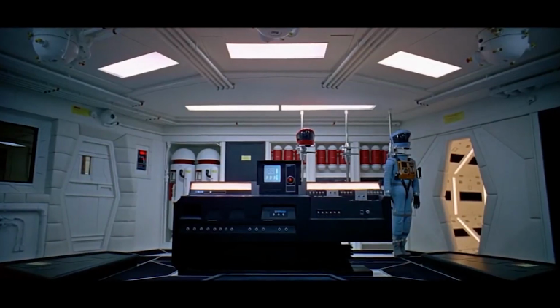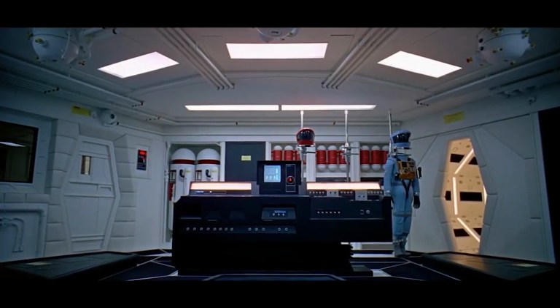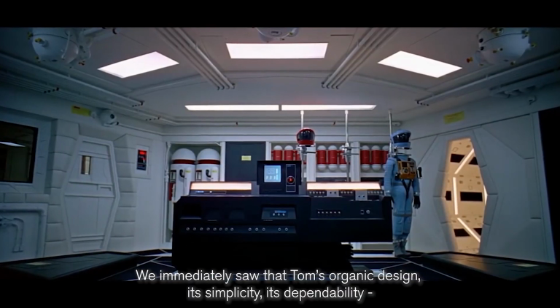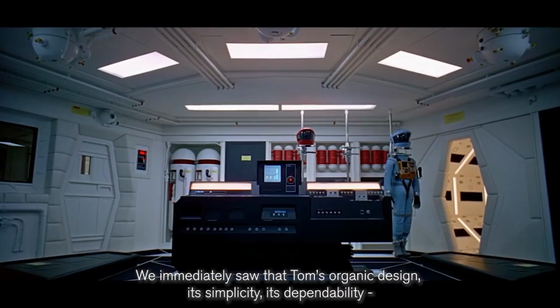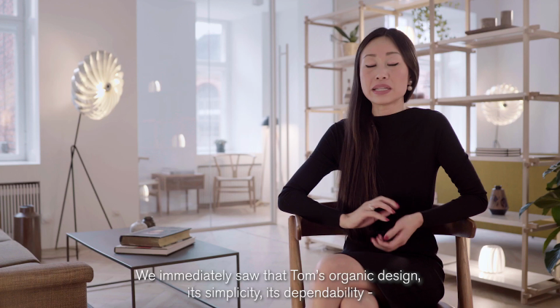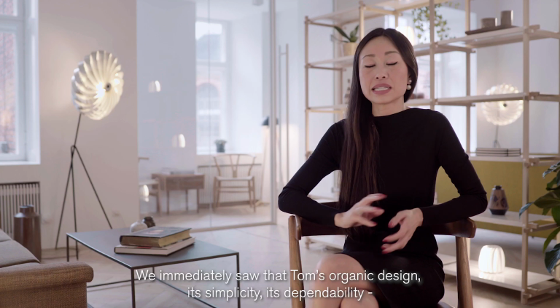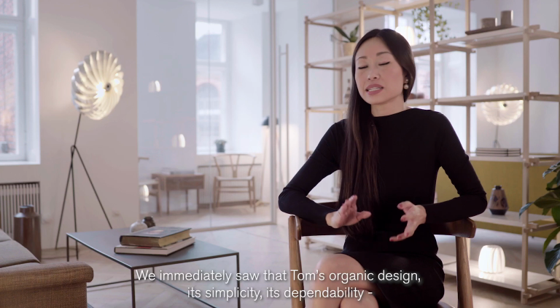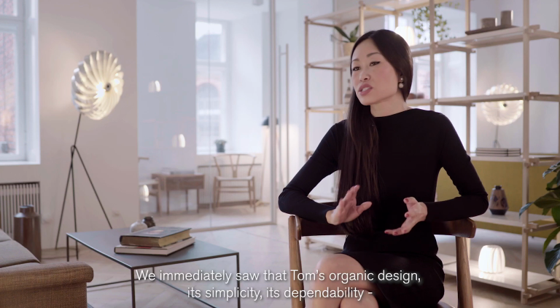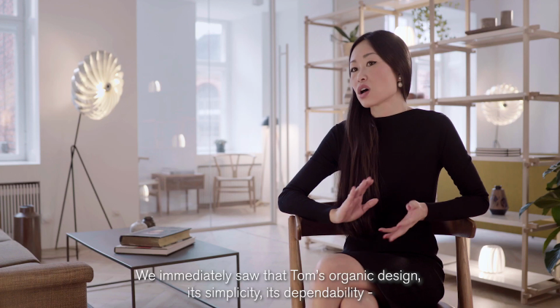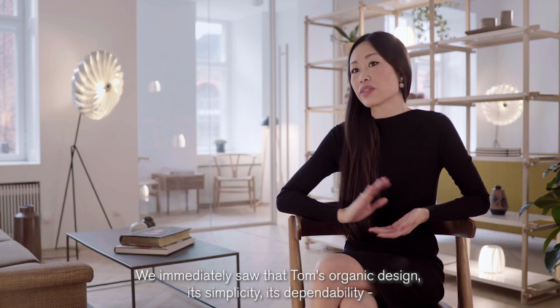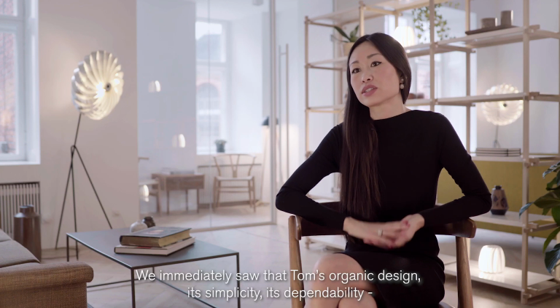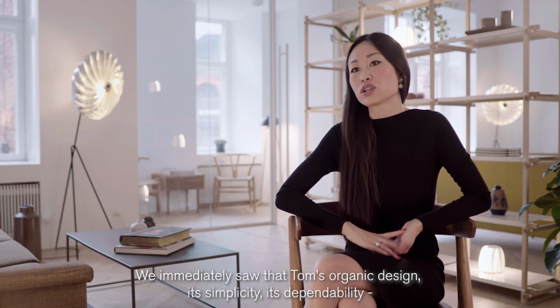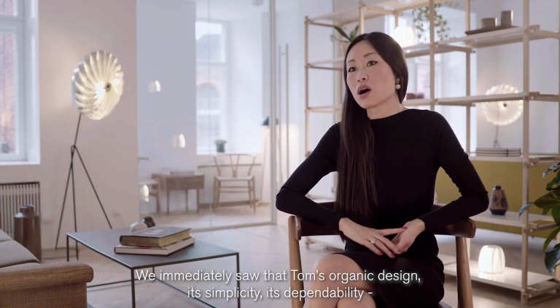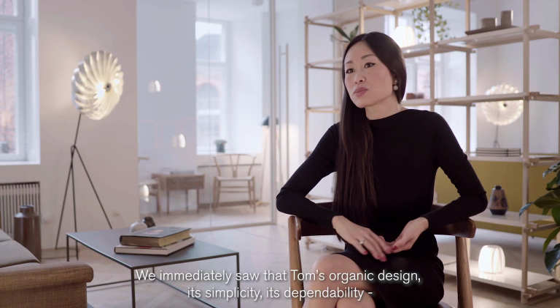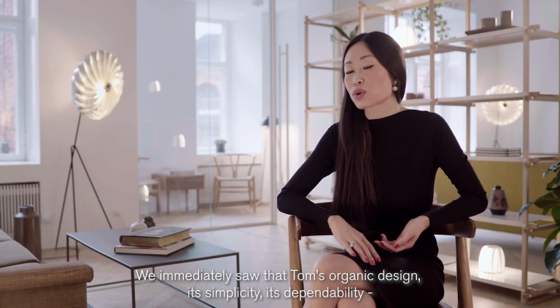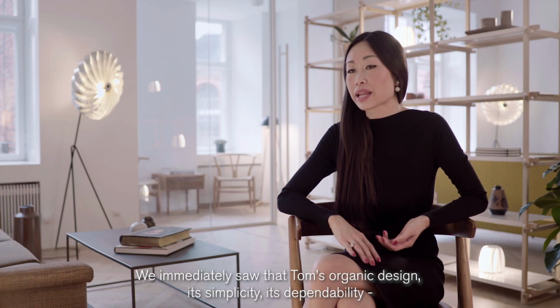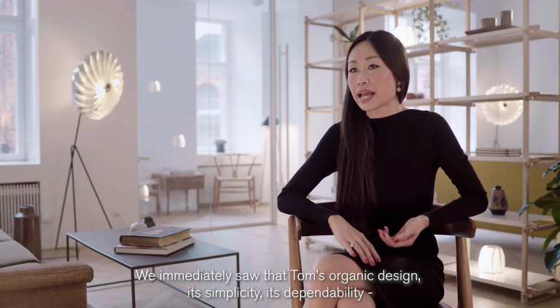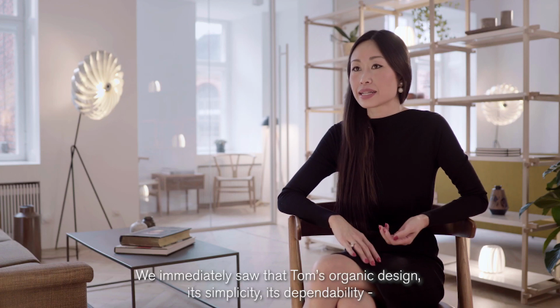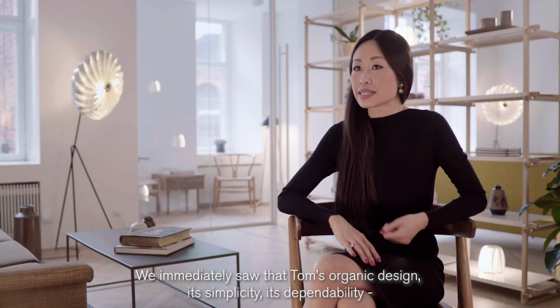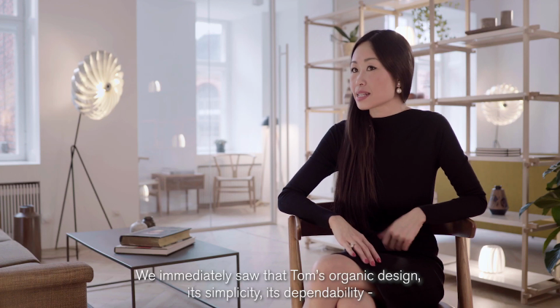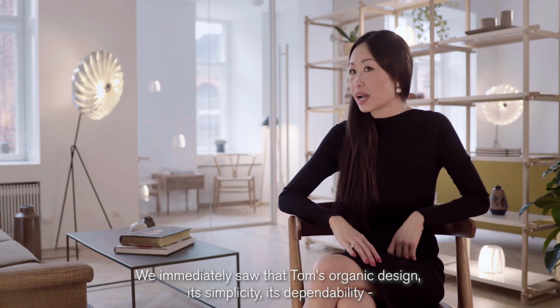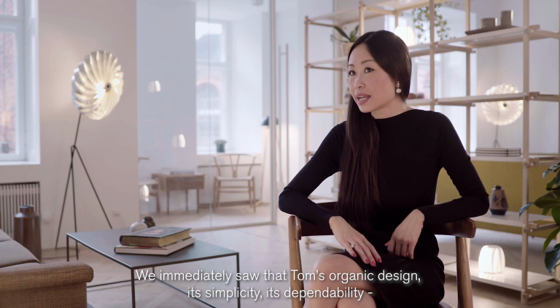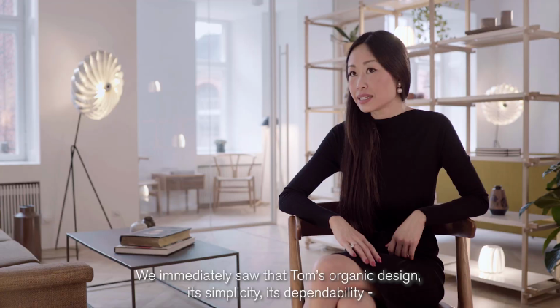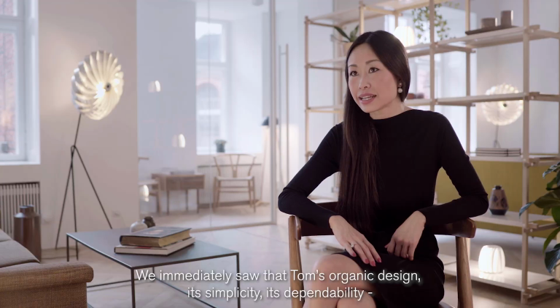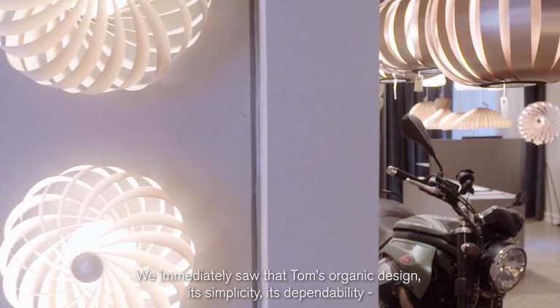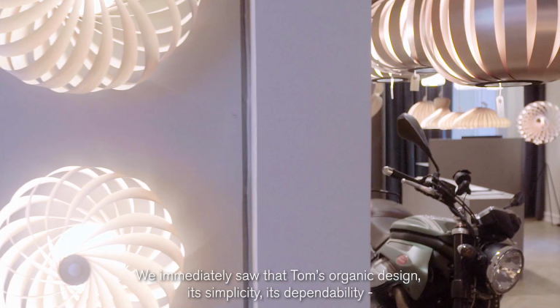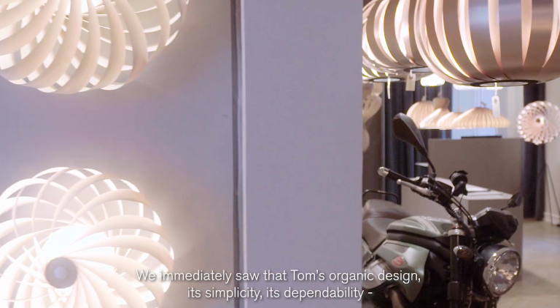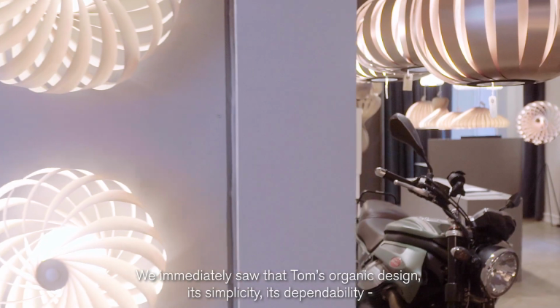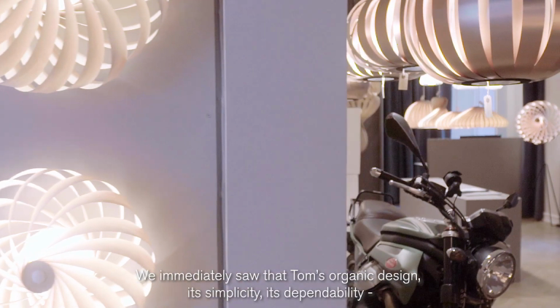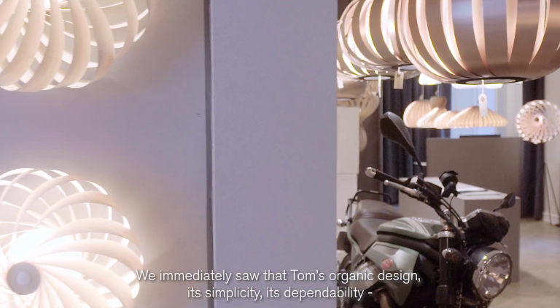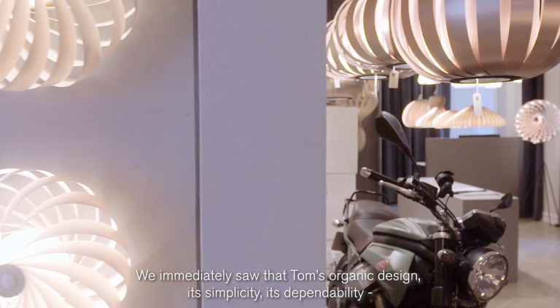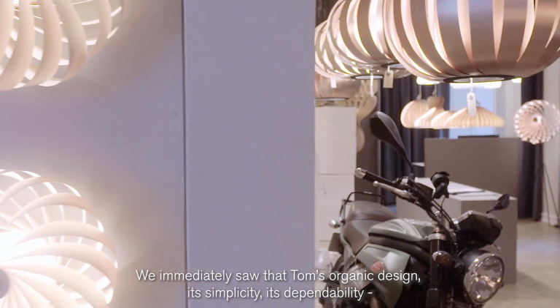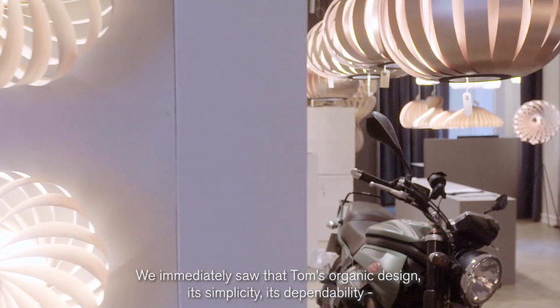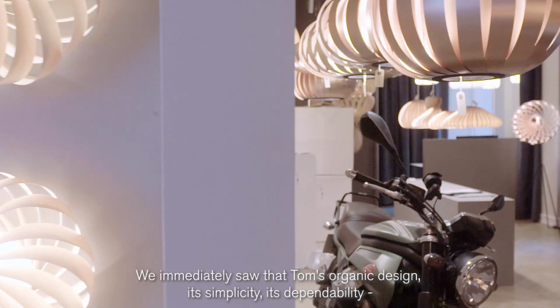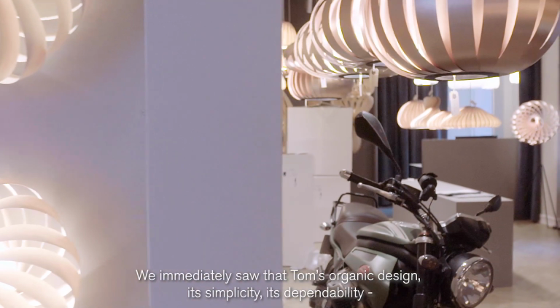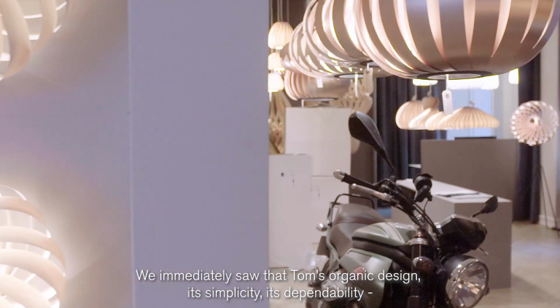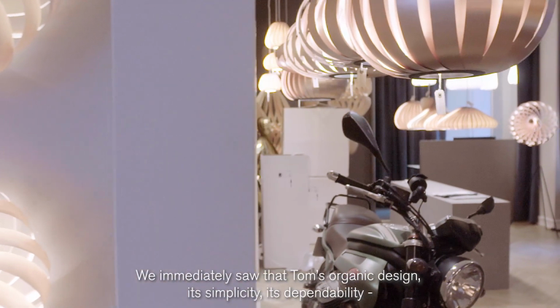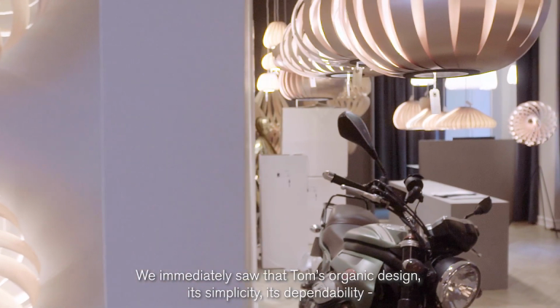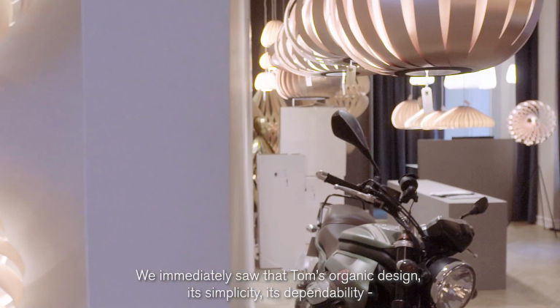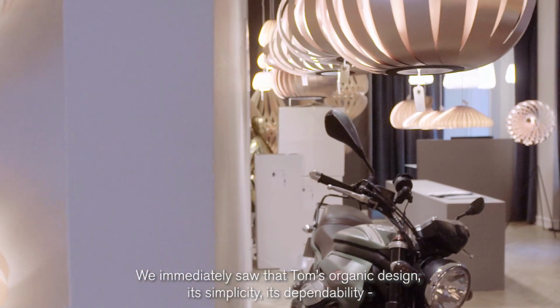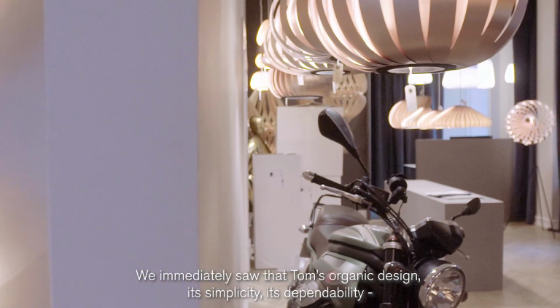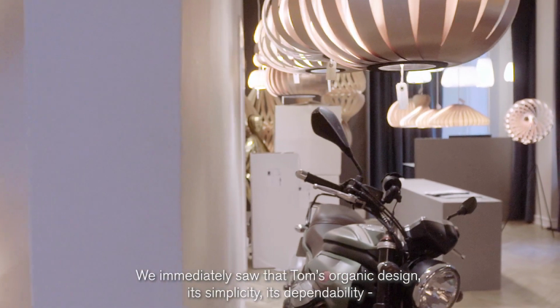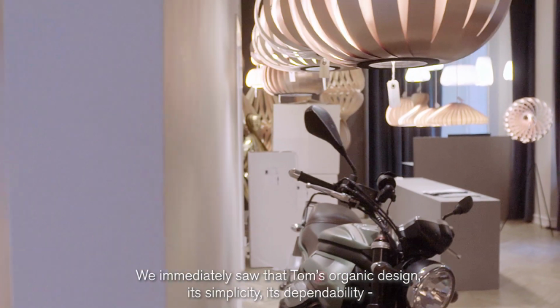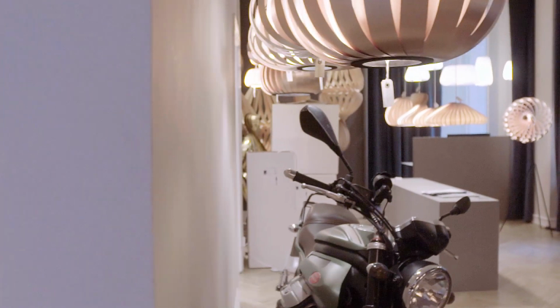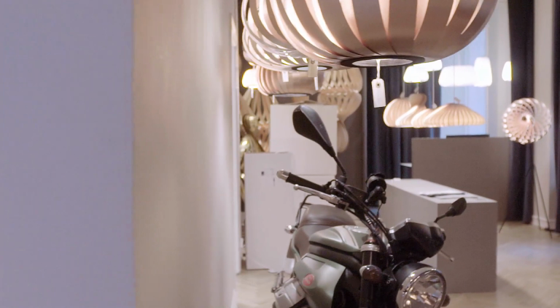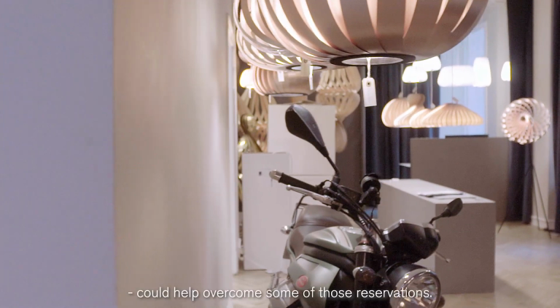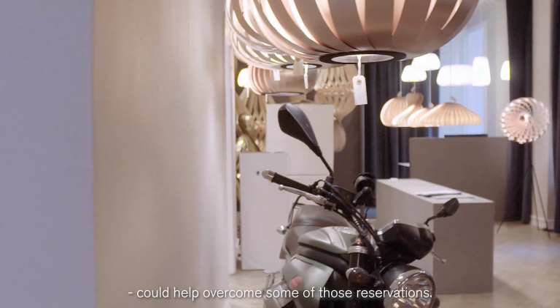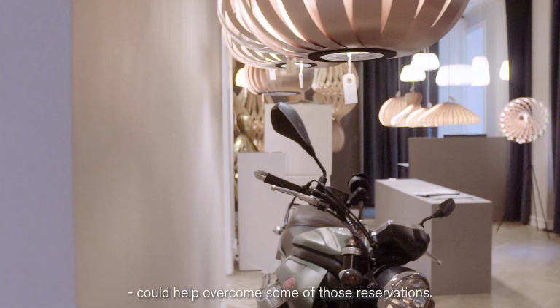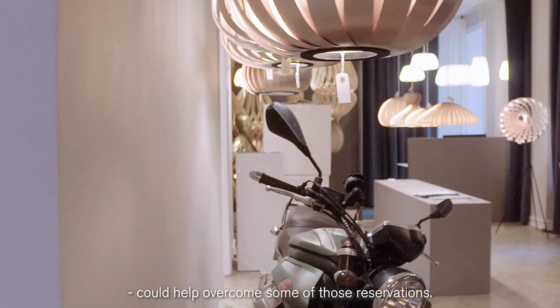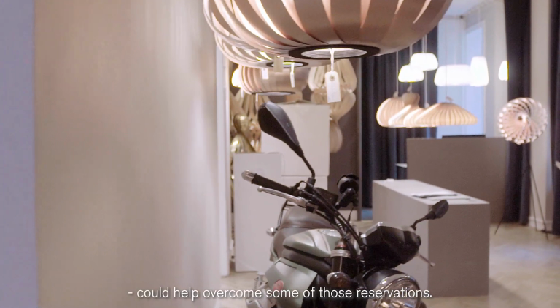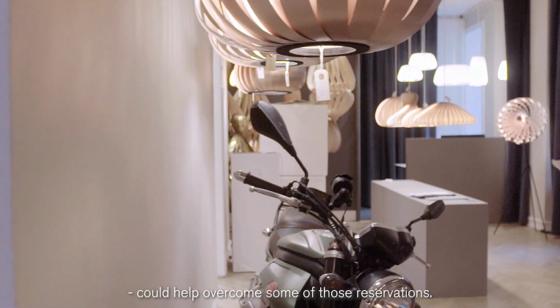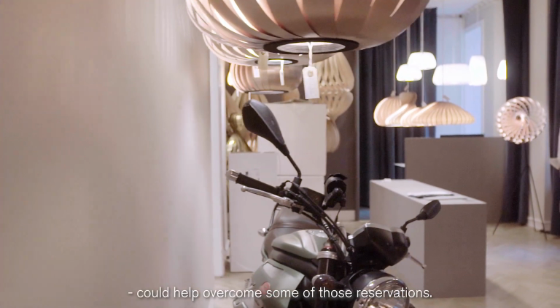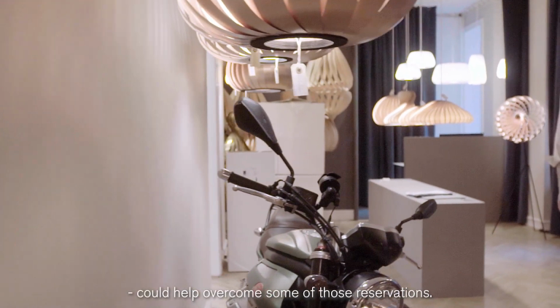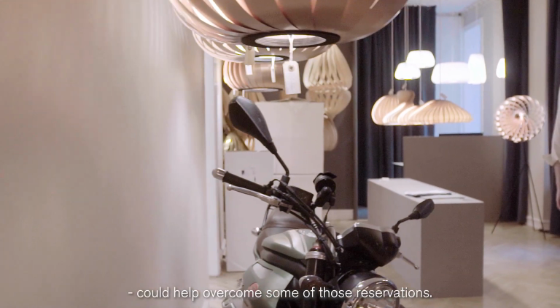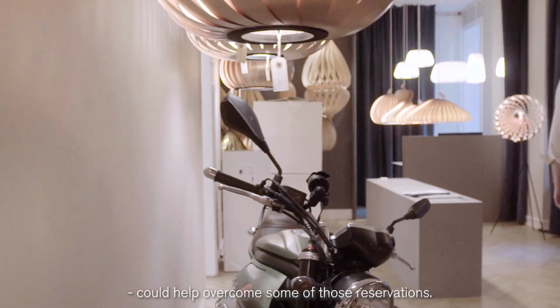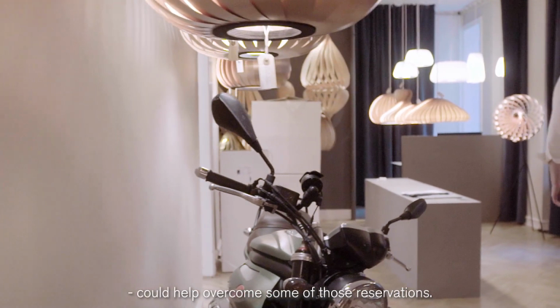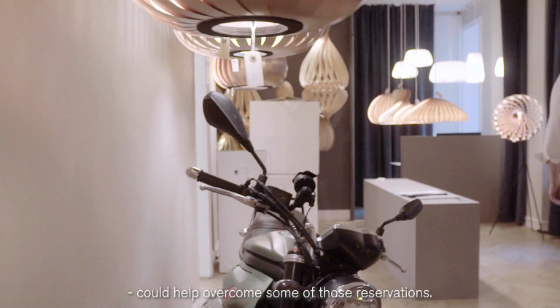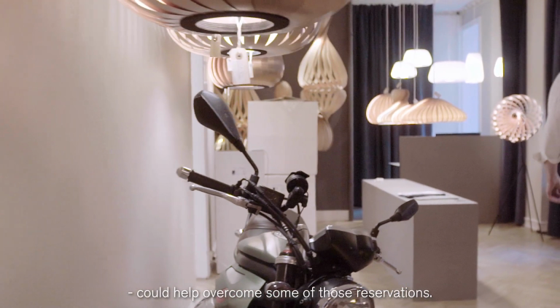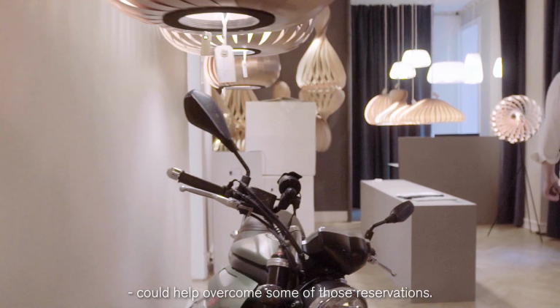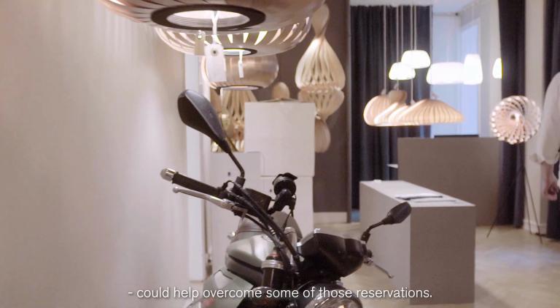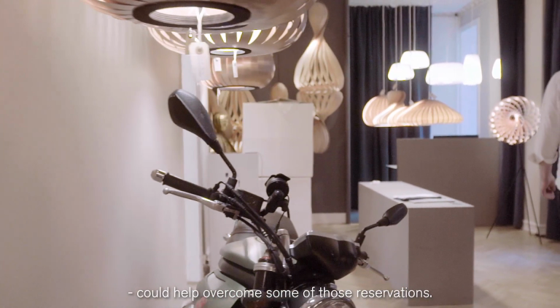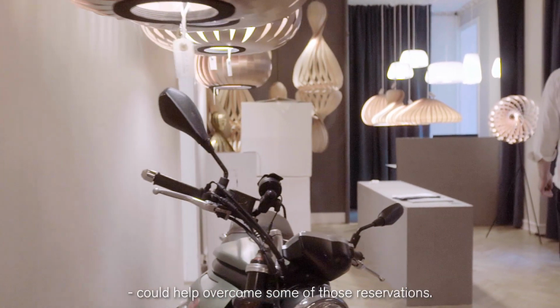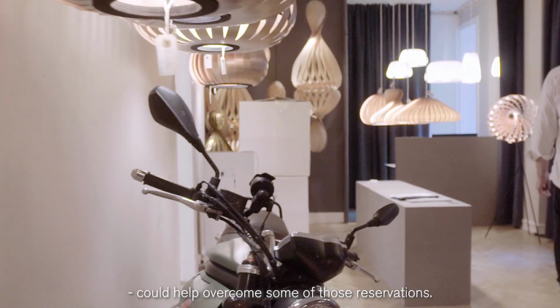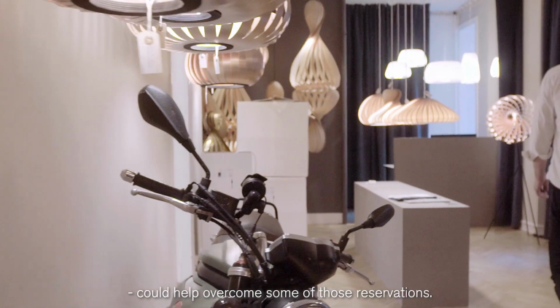We immediately saw that Tom's organic design — its simplicity, its dependability — could help overcome some of those reservations.